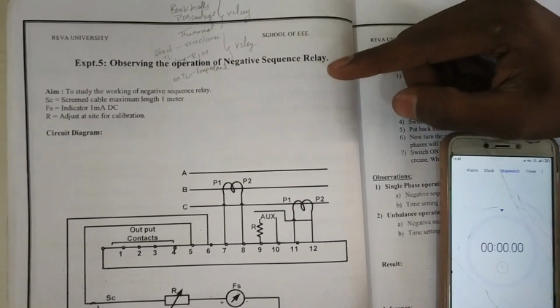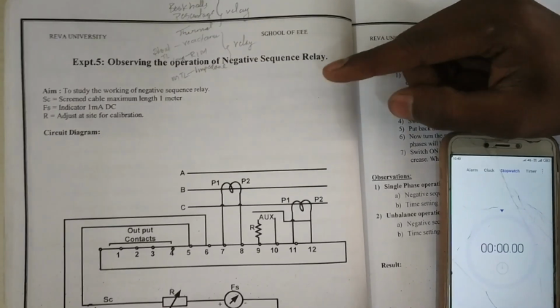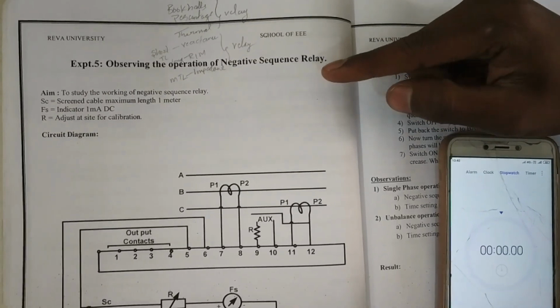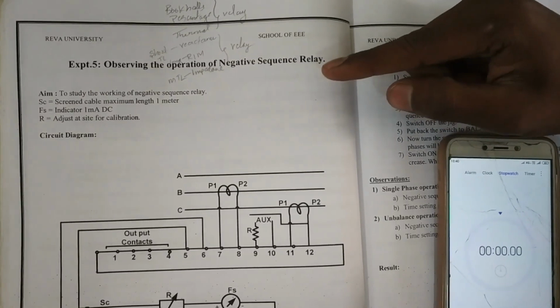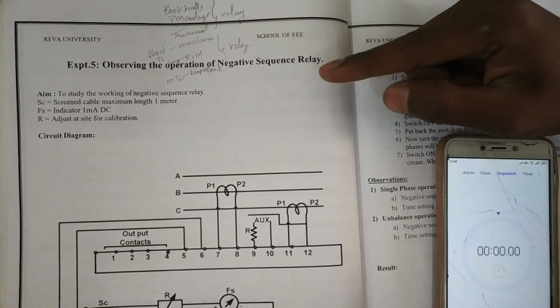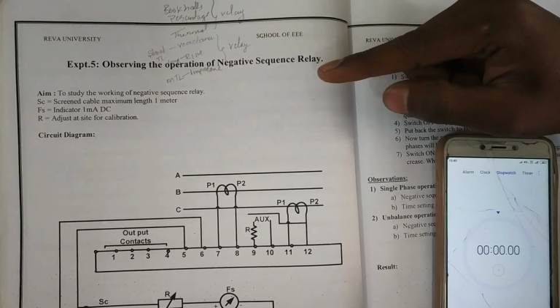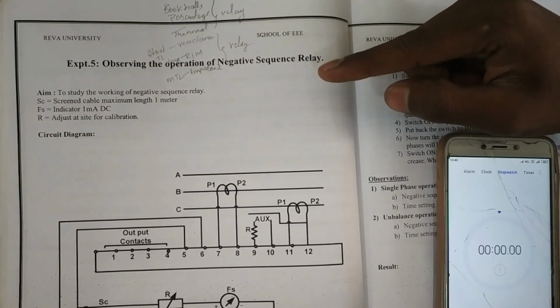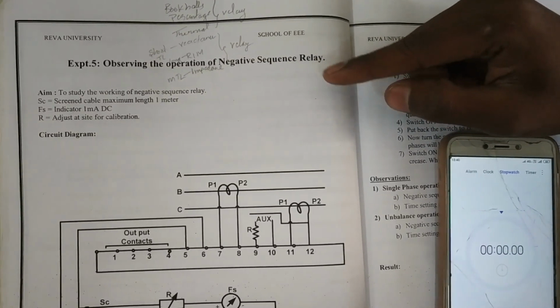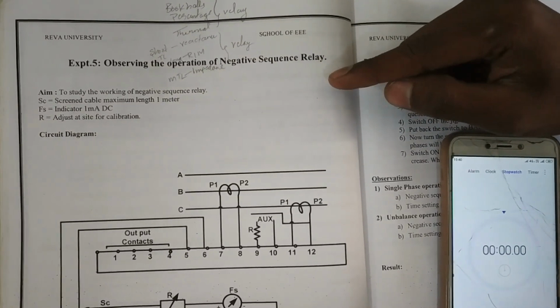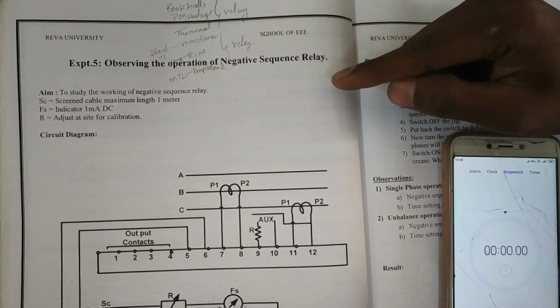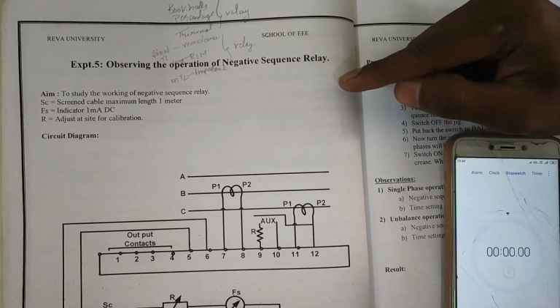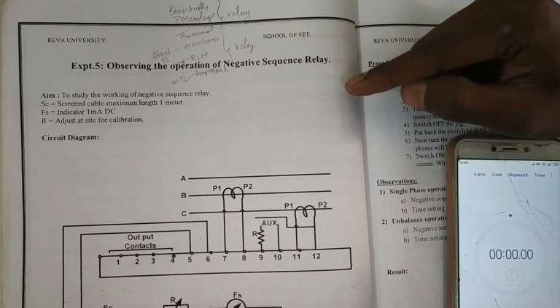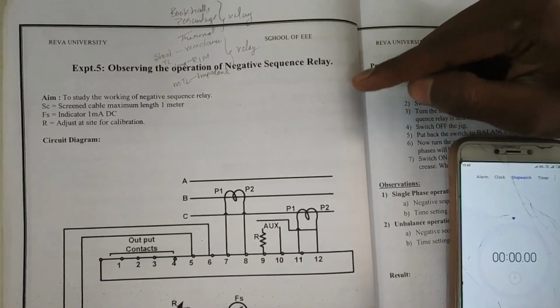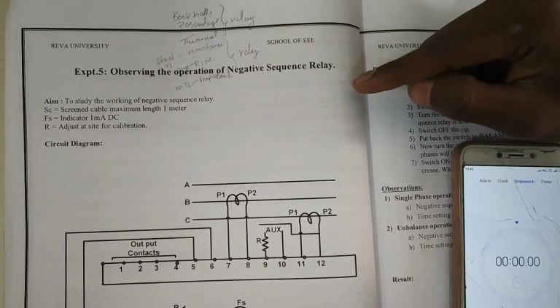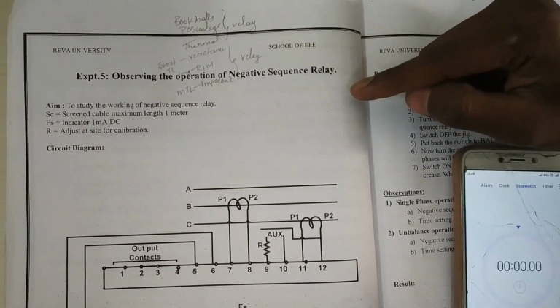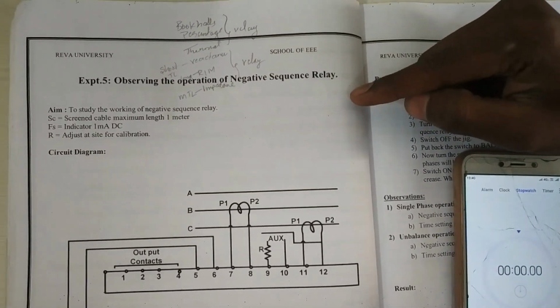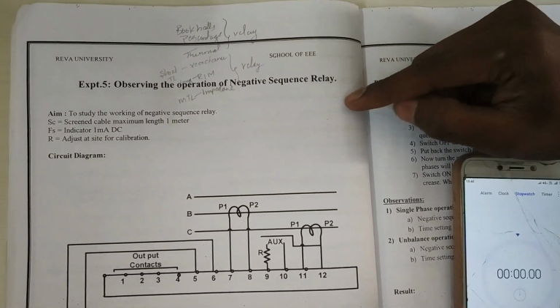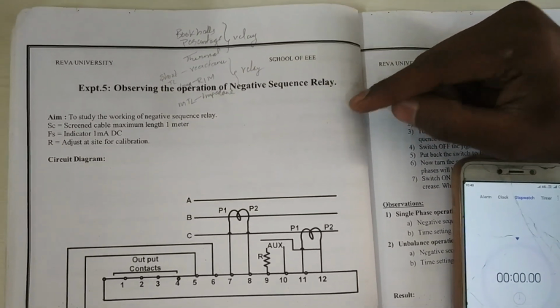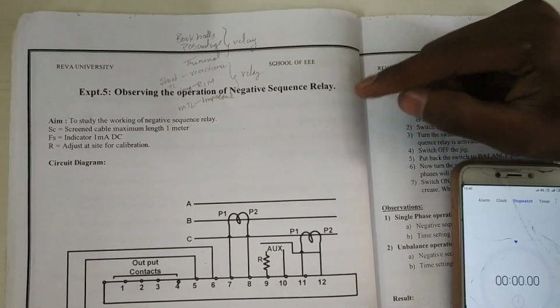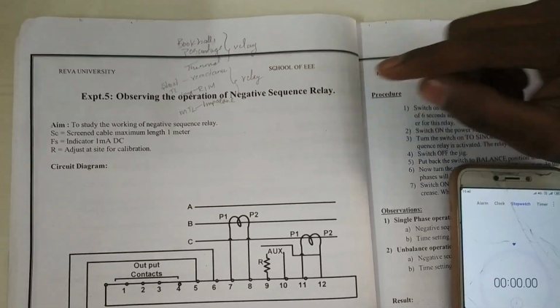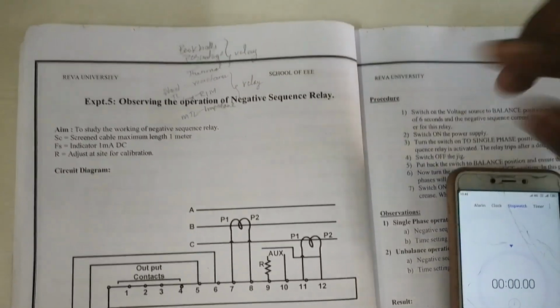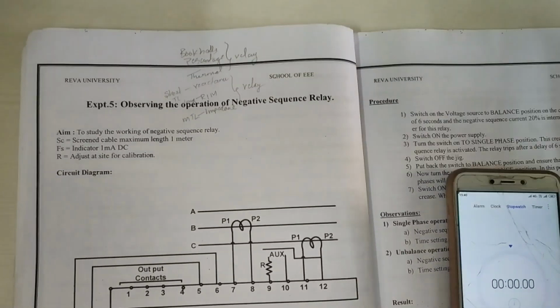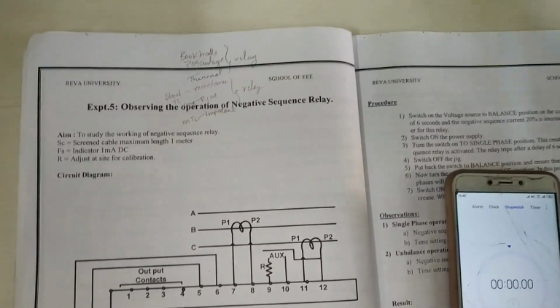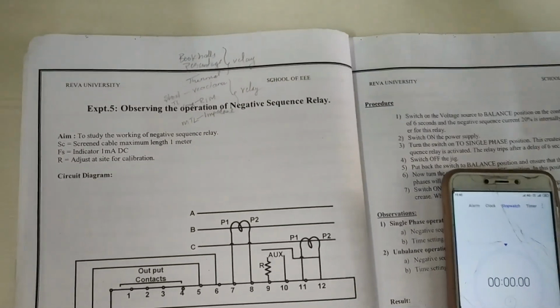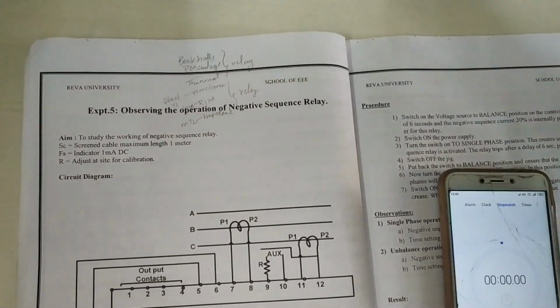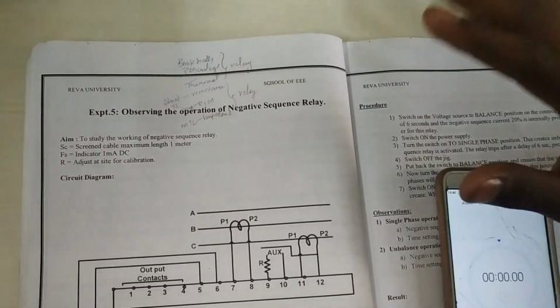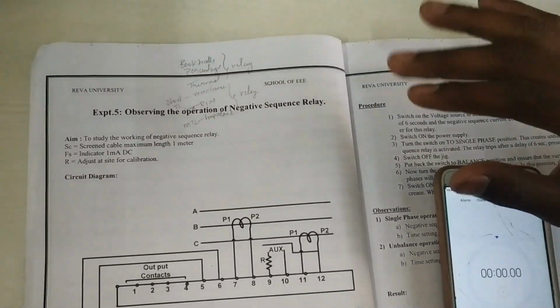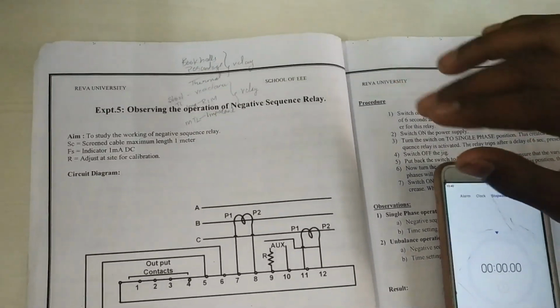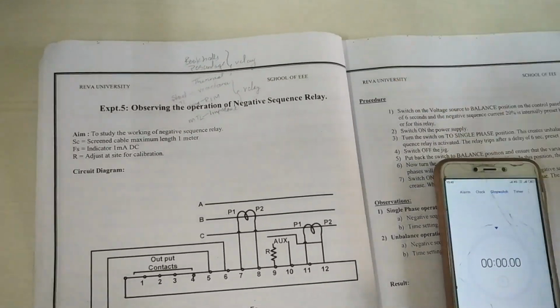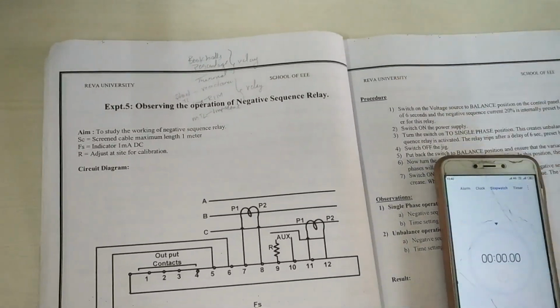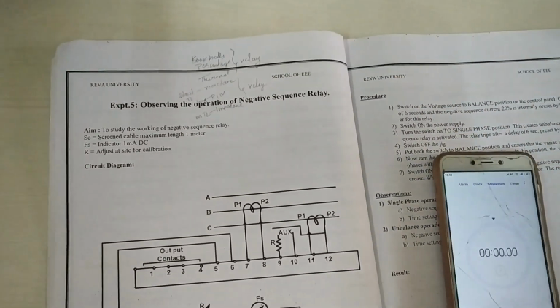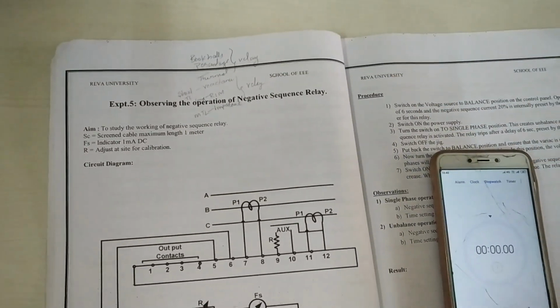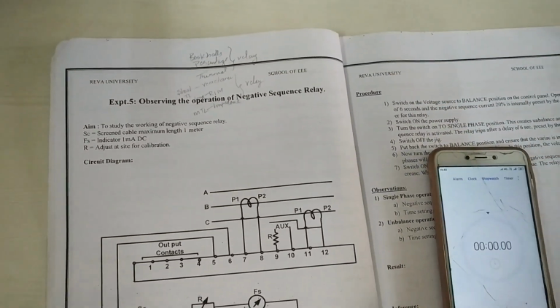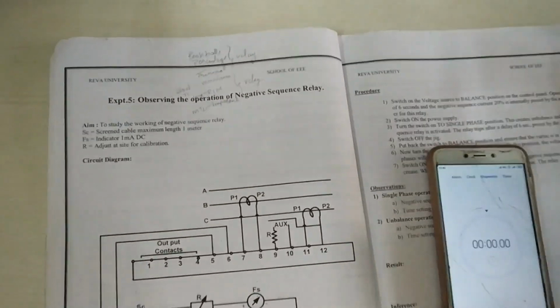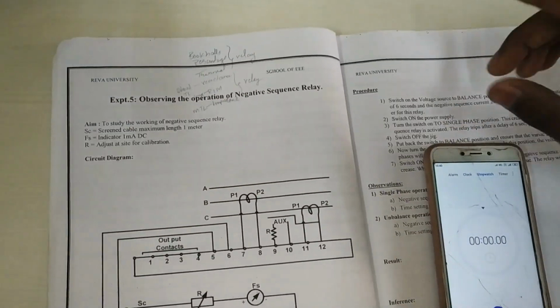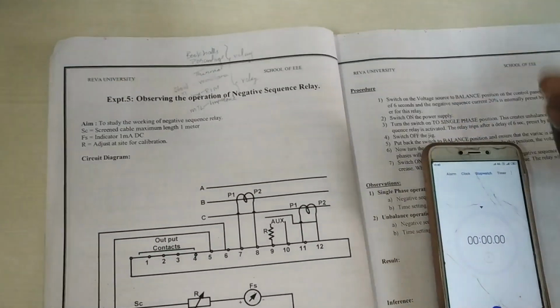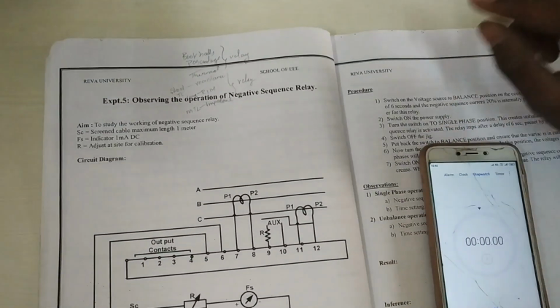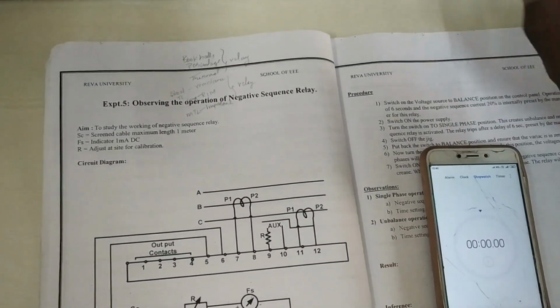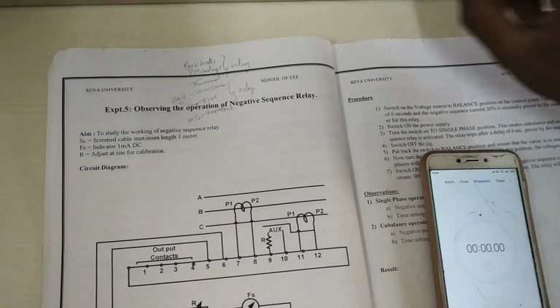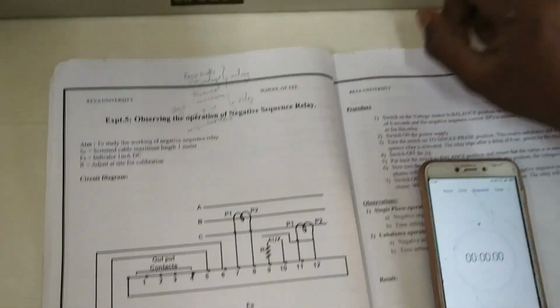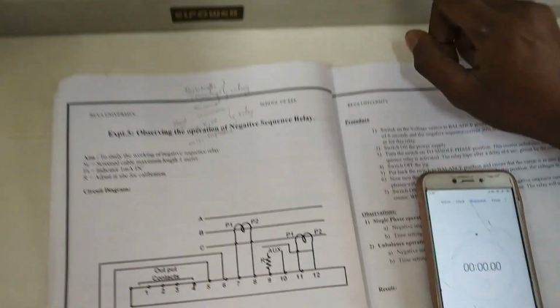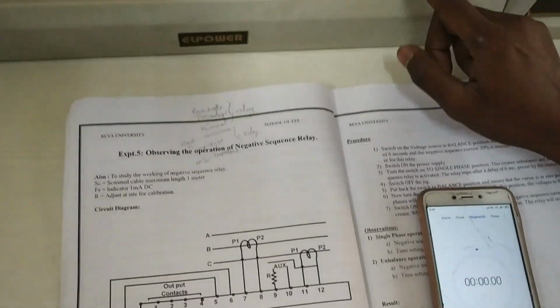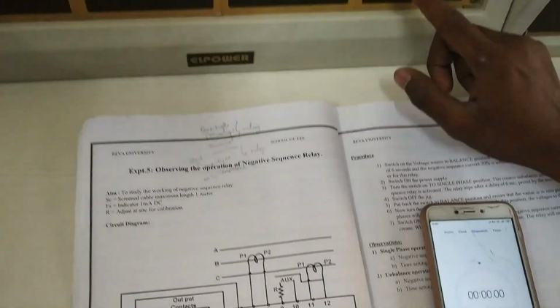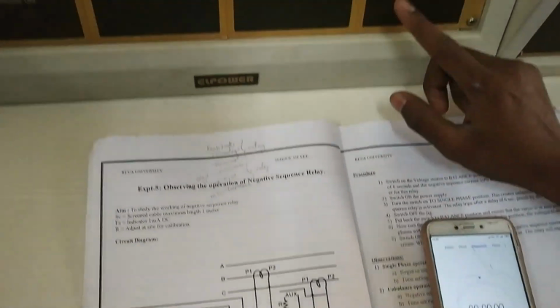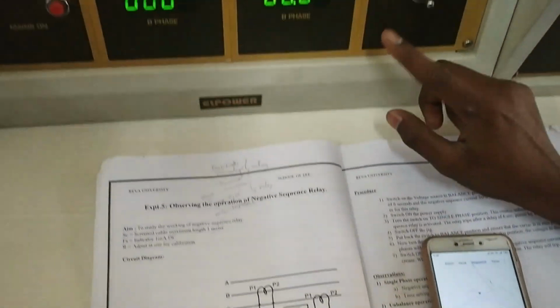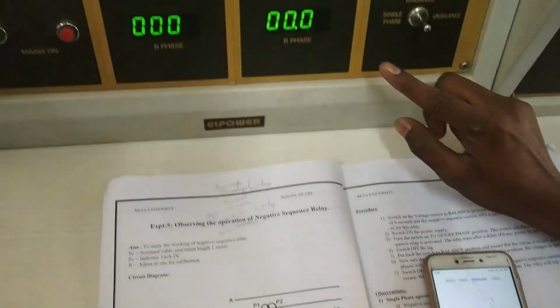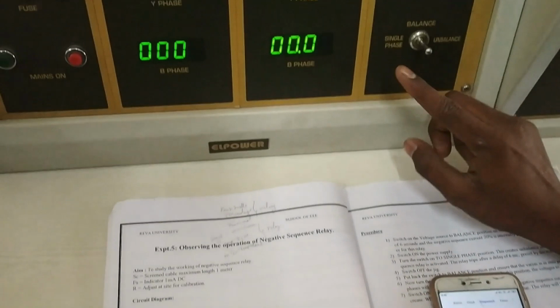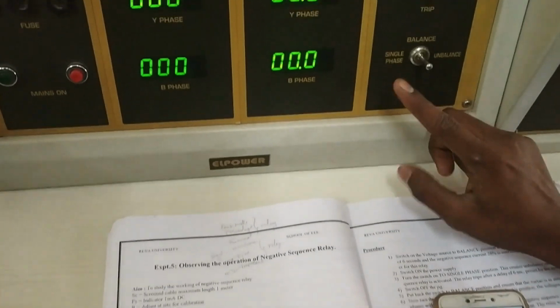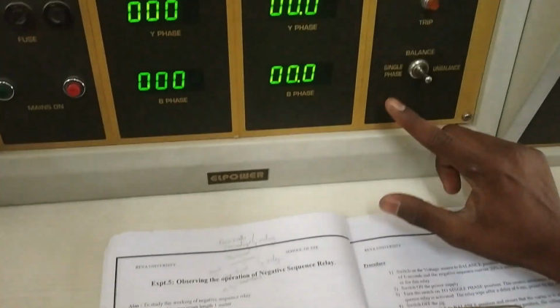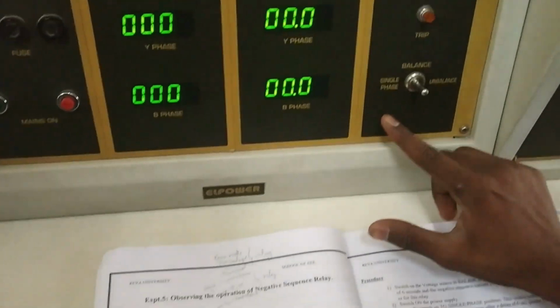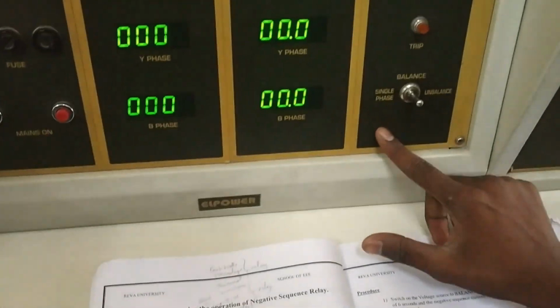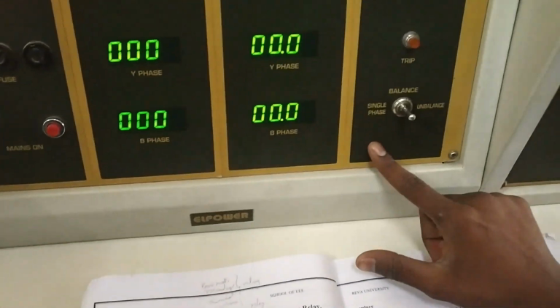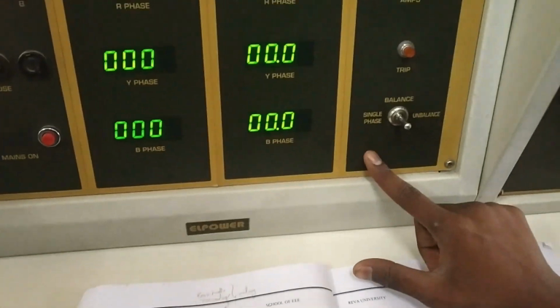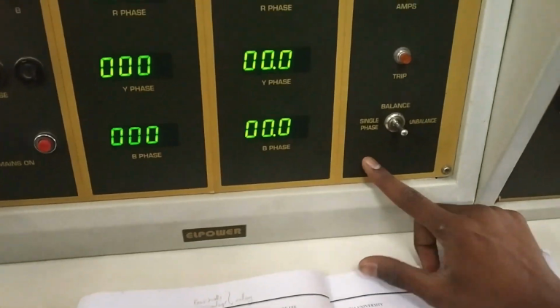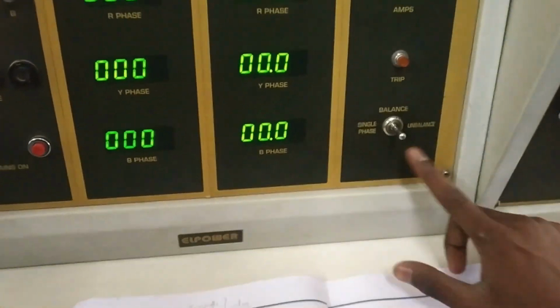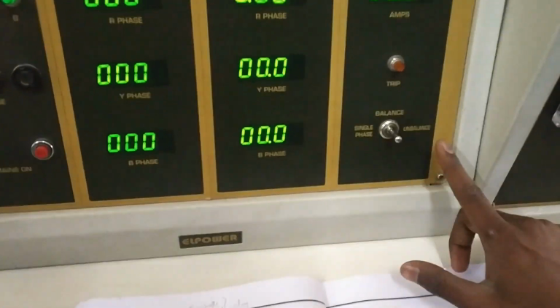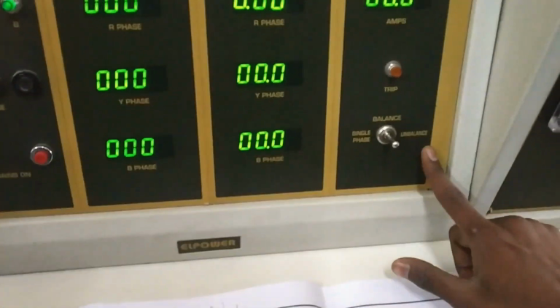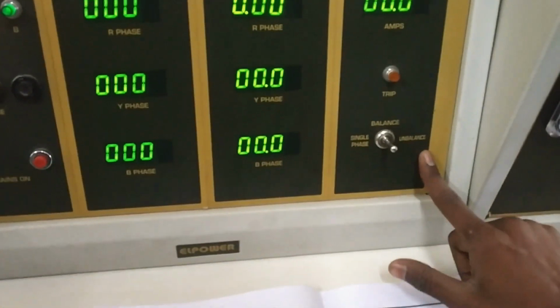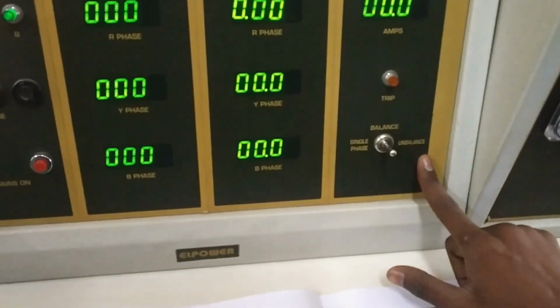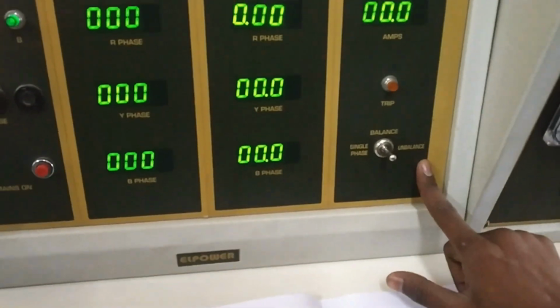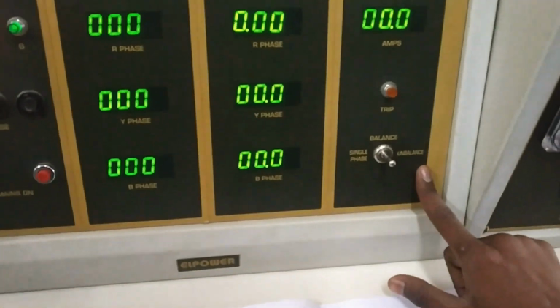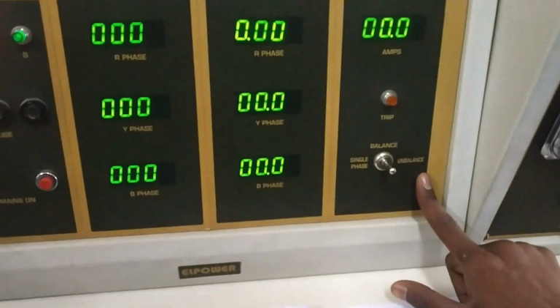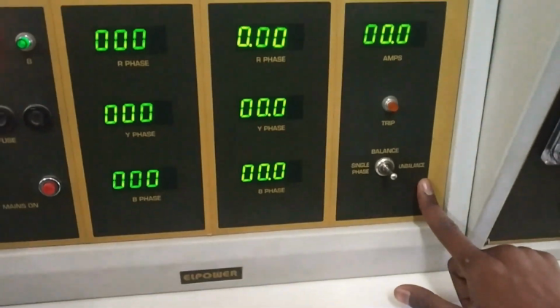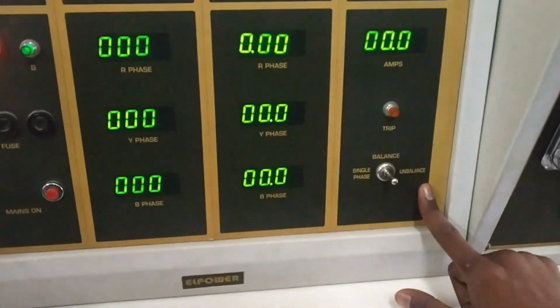This is a negative sequence relay experiment. In this experiment we are testing two conditions: one is single phase and one is unbalanced.